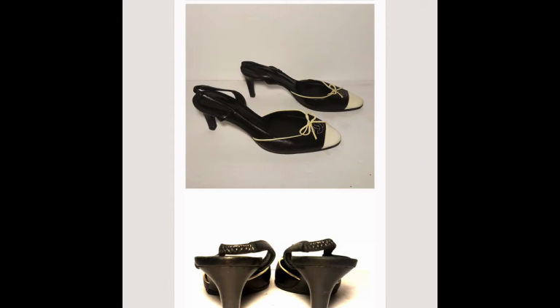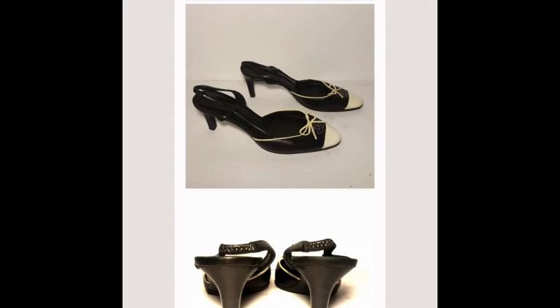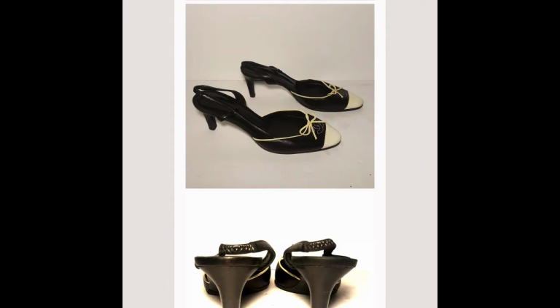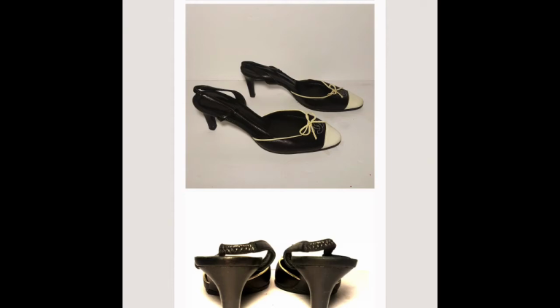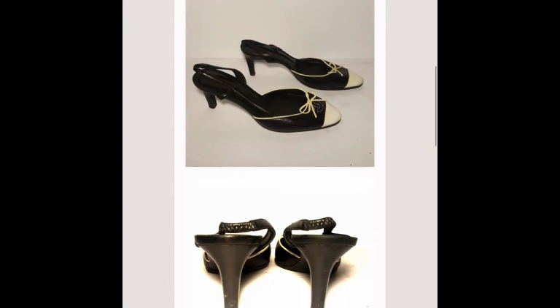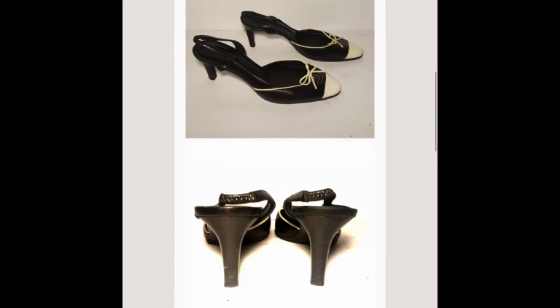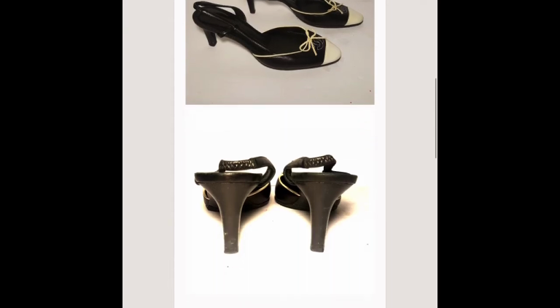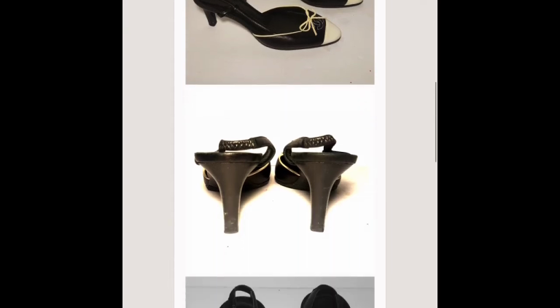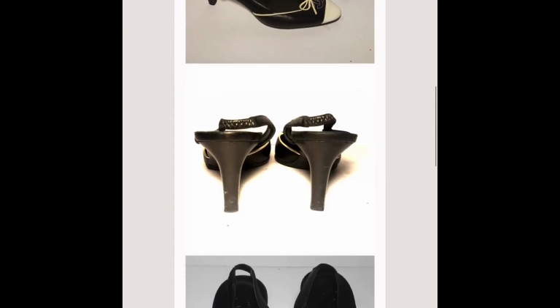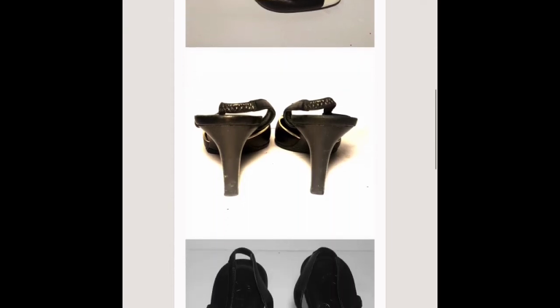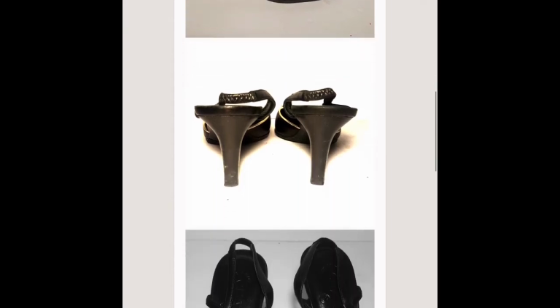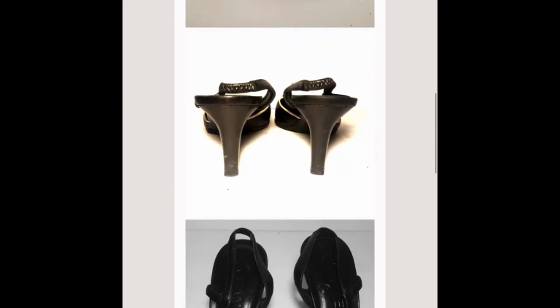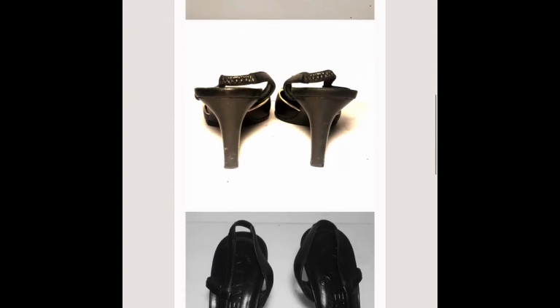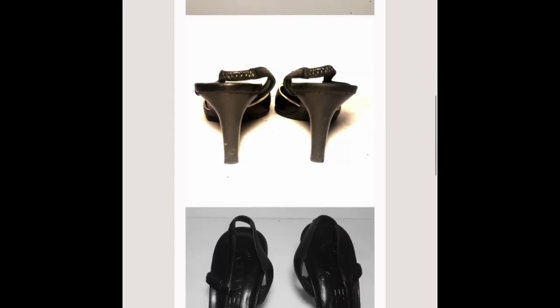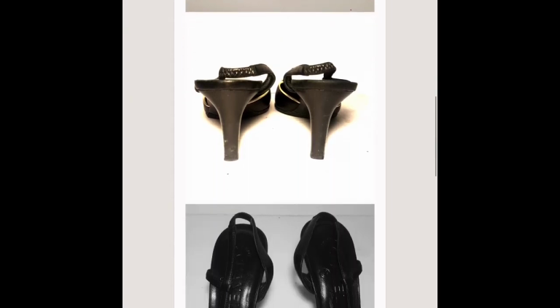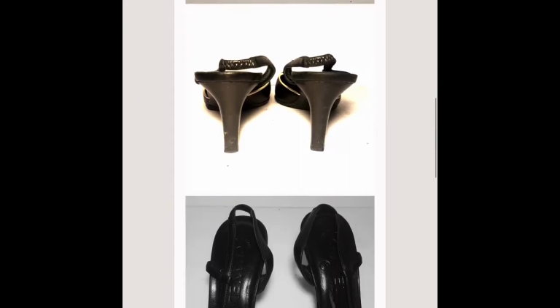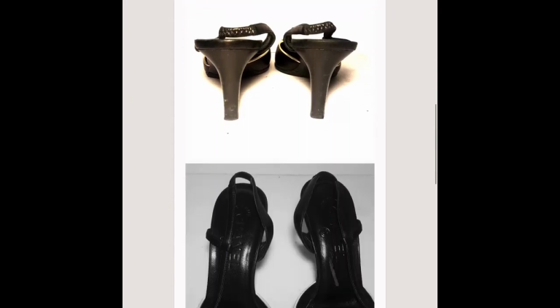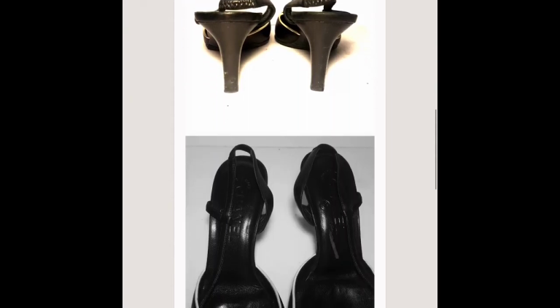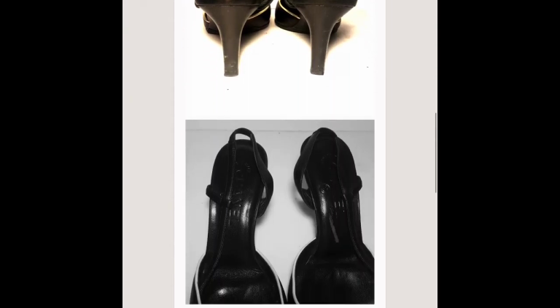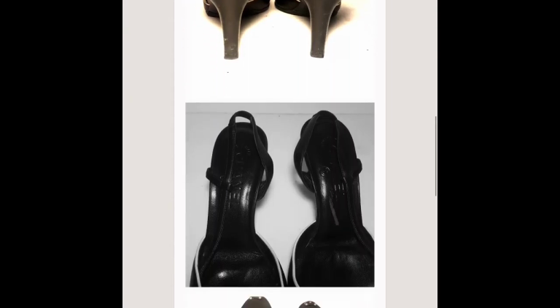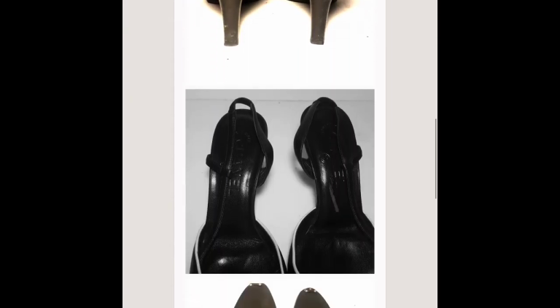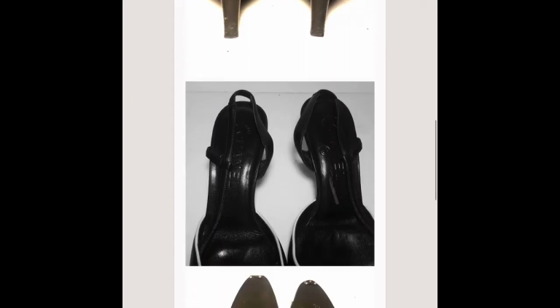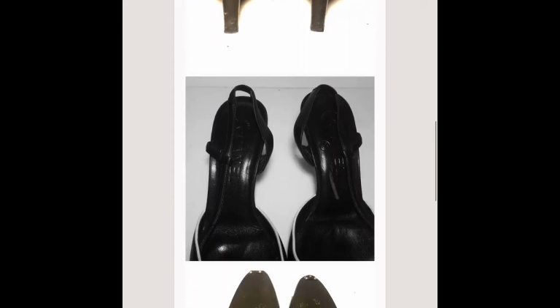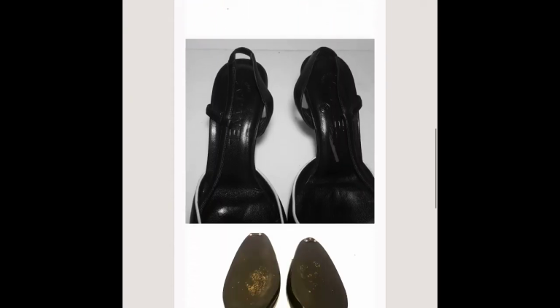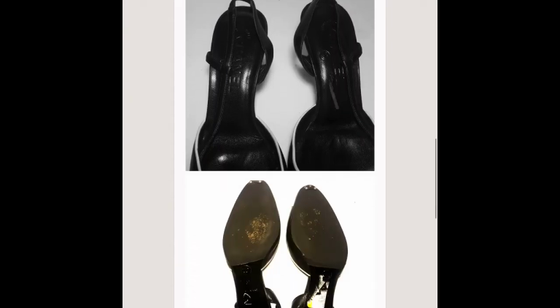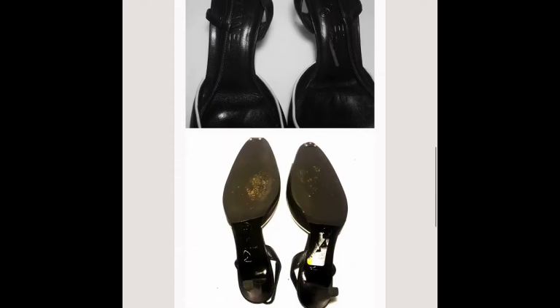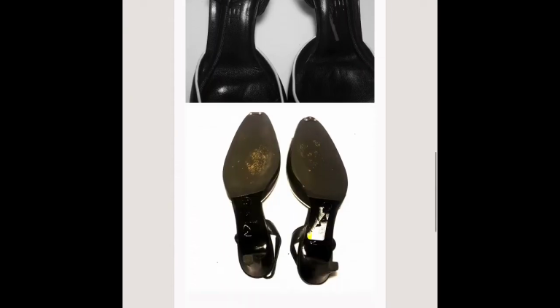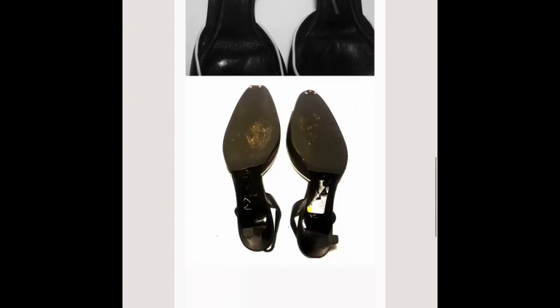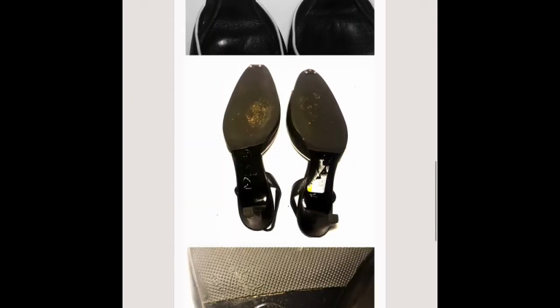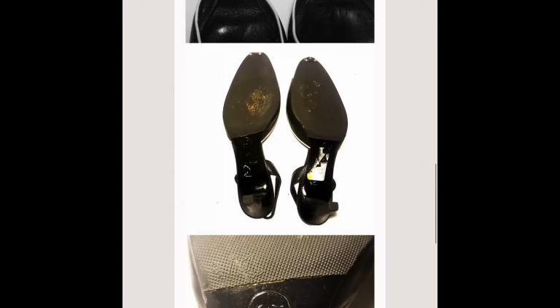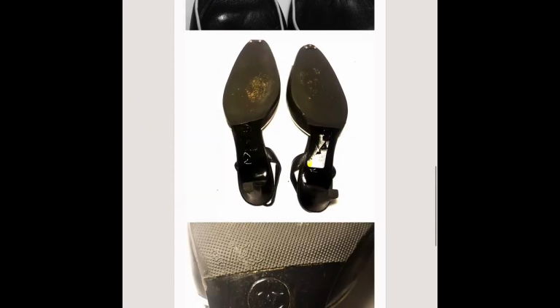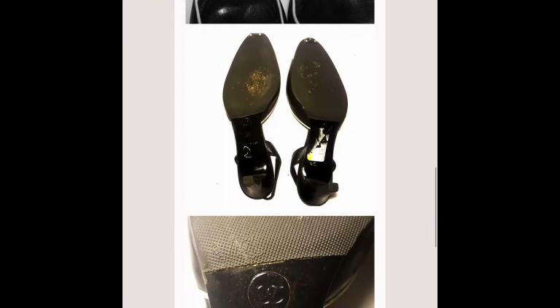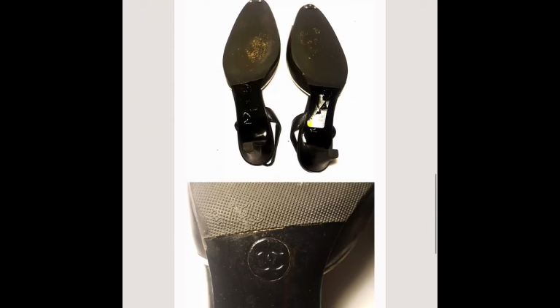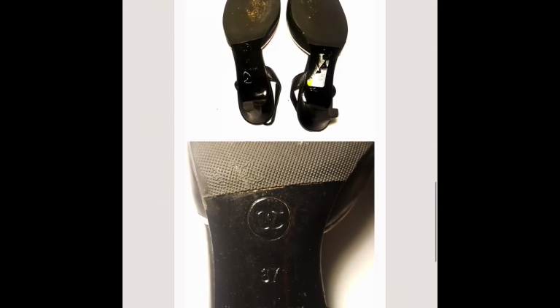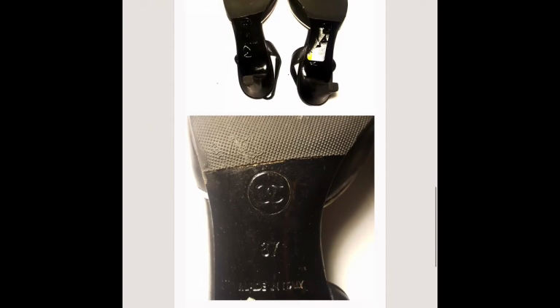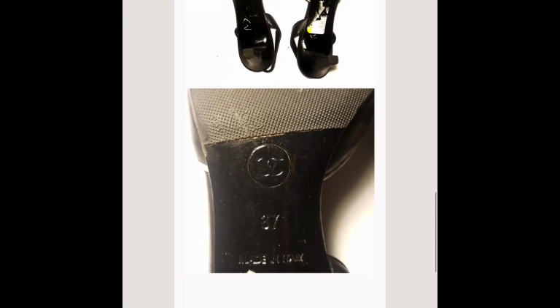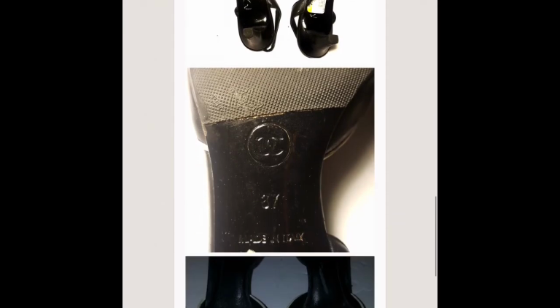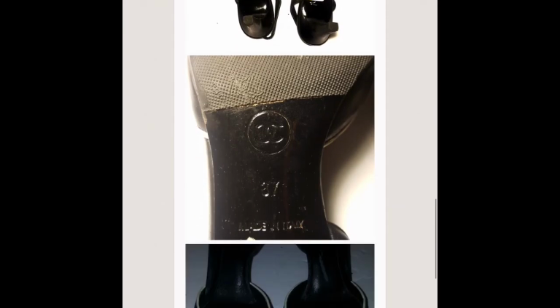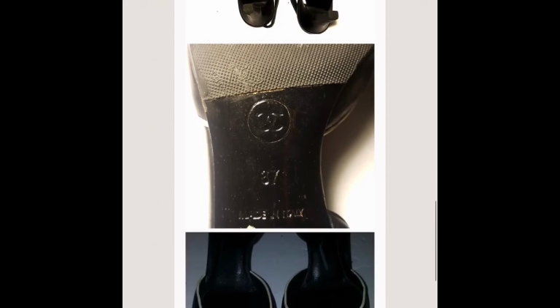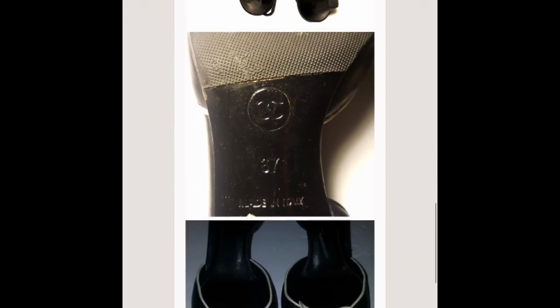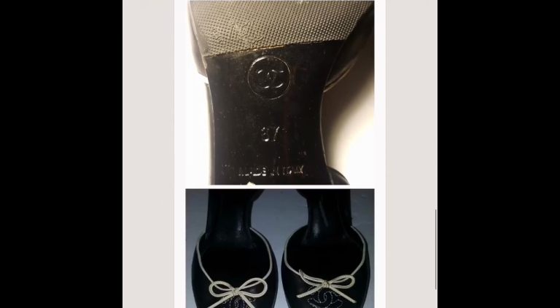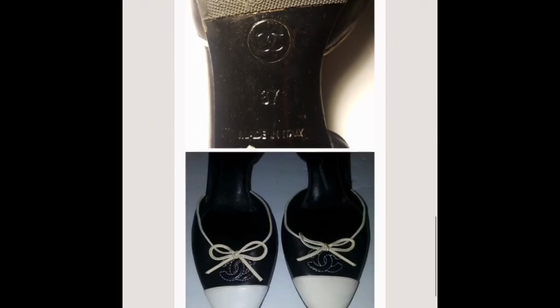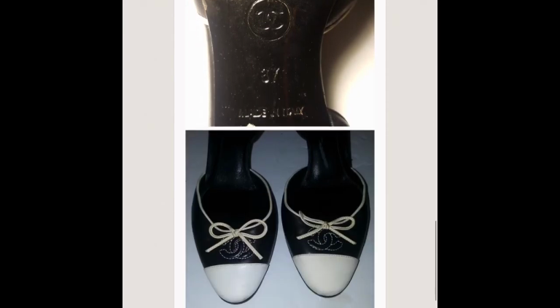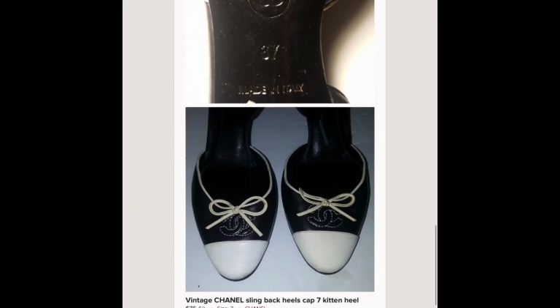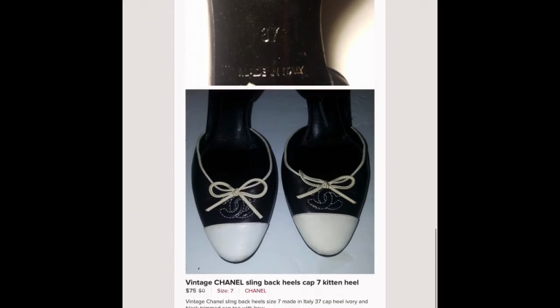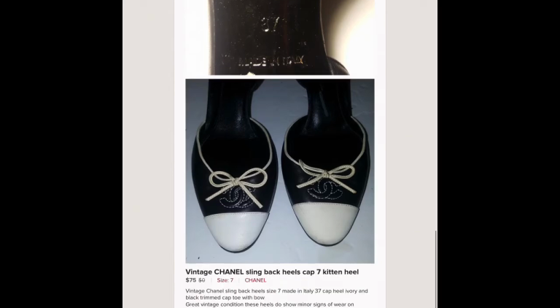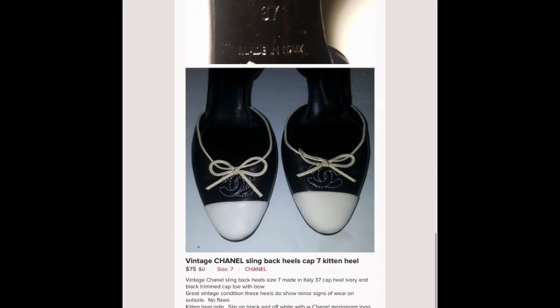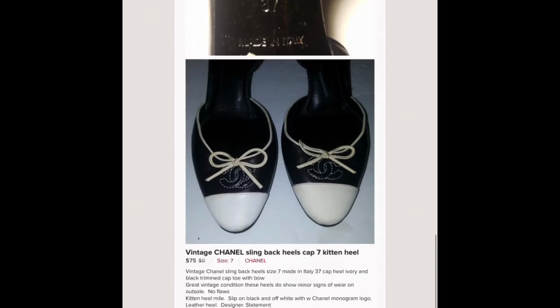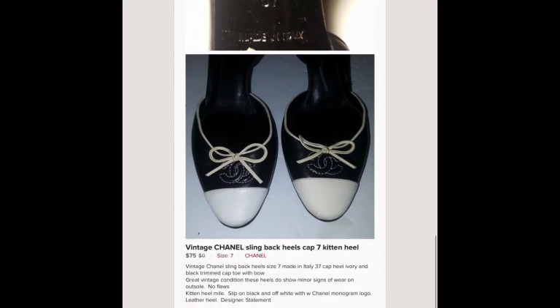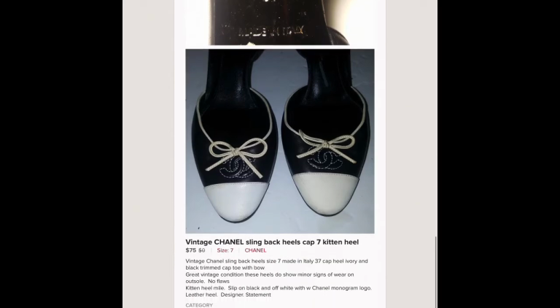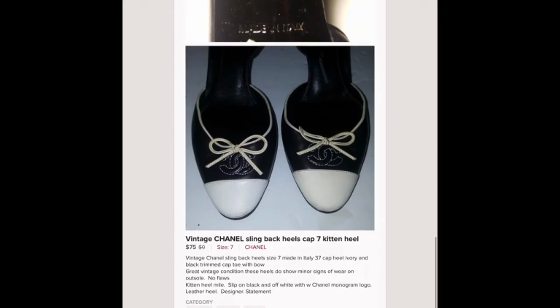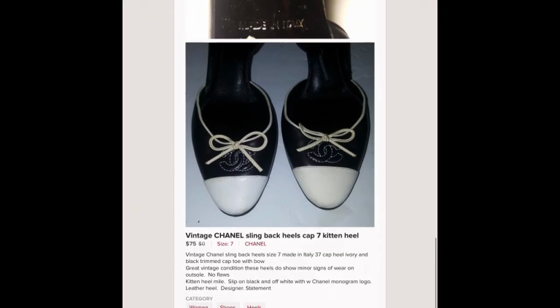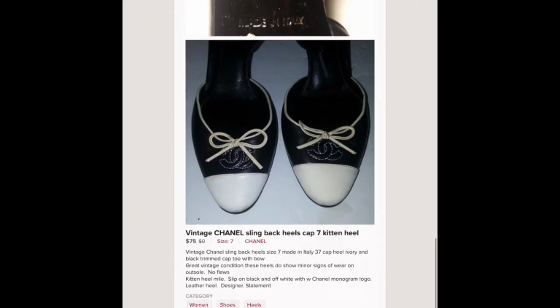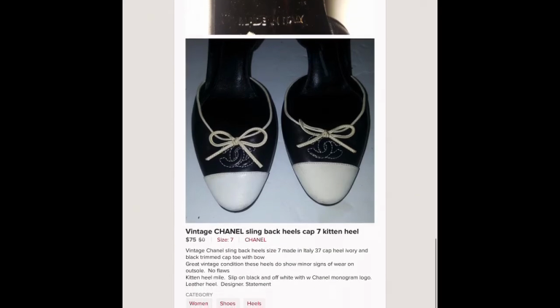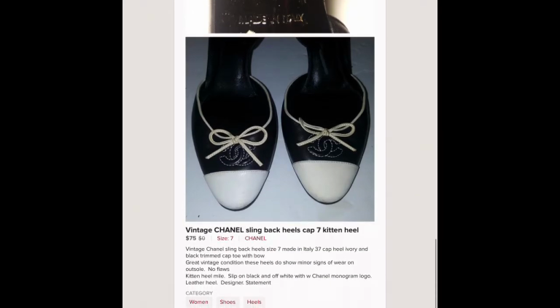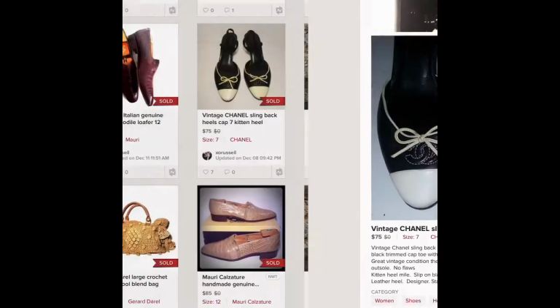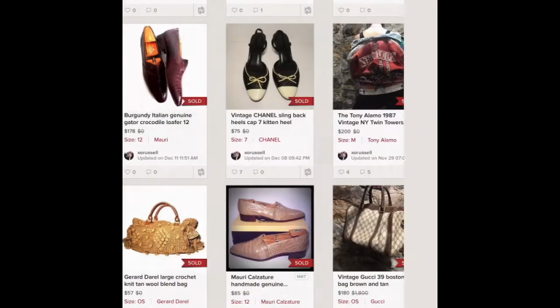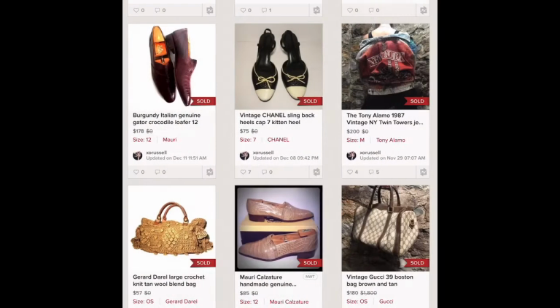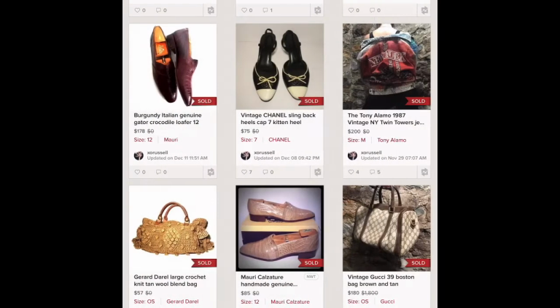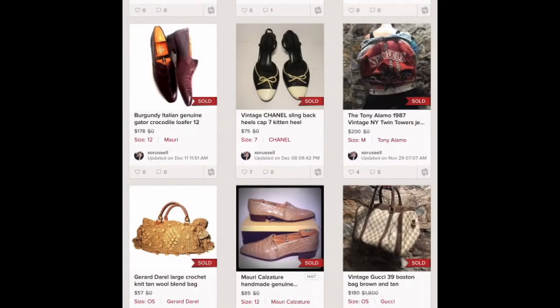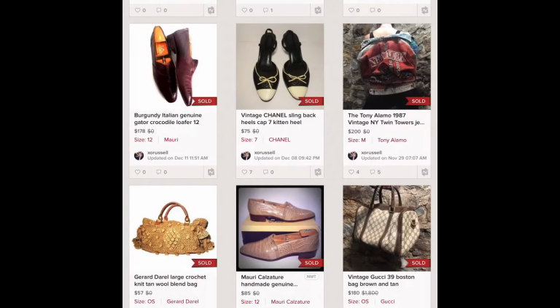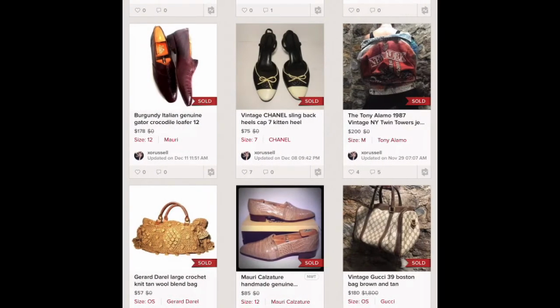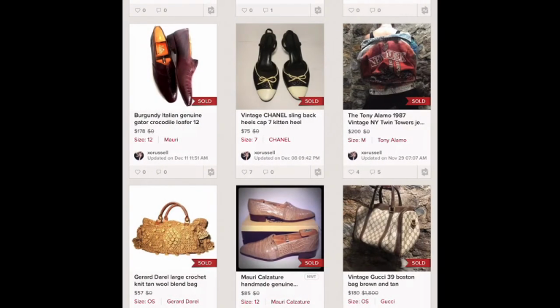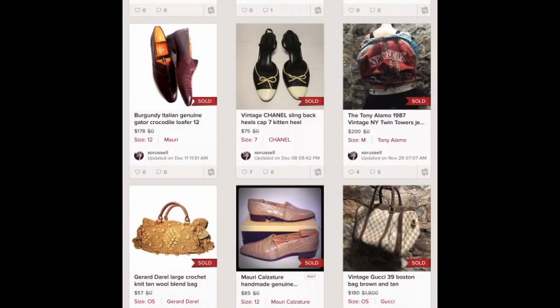I bought these Chanels for 4.99 at a Goodwill in Florida on a visit. They got listed and I waited a while — they're kitten heel slingback, two-tone vintage Chanel — and I sold them for 70 dollars.